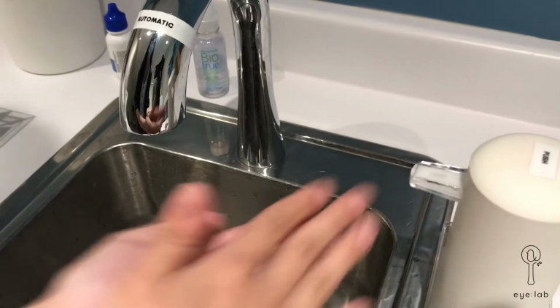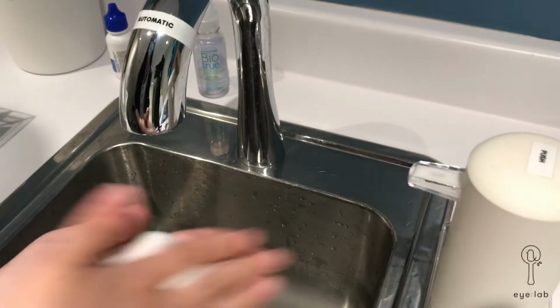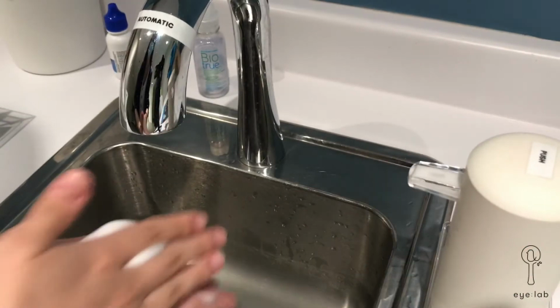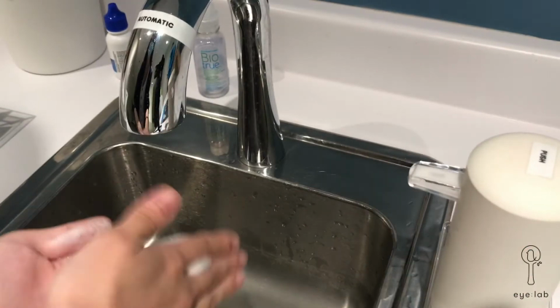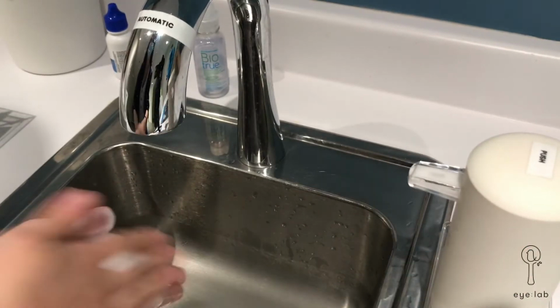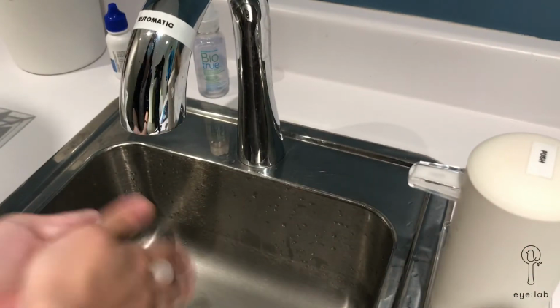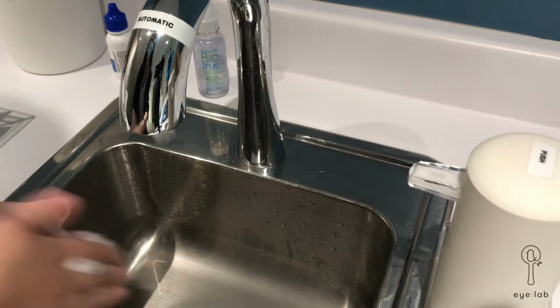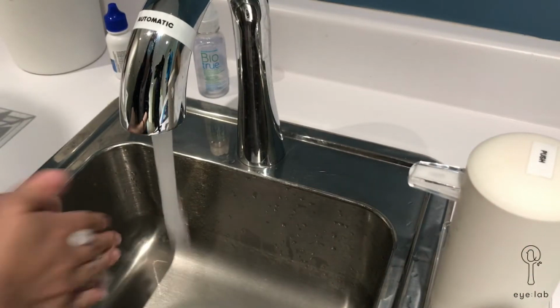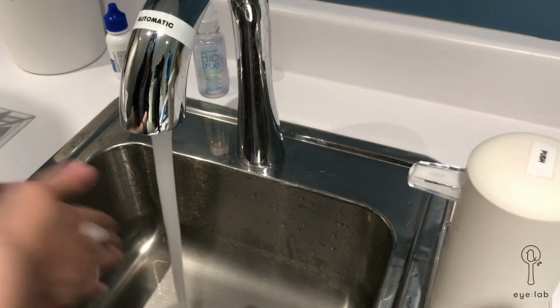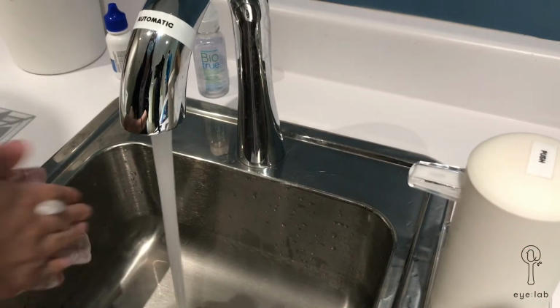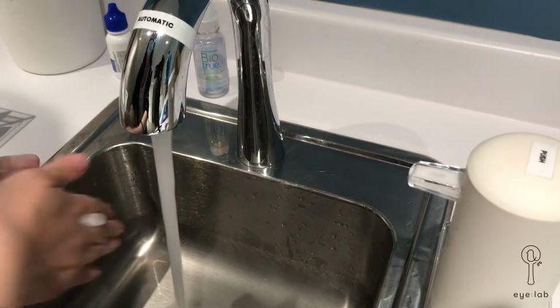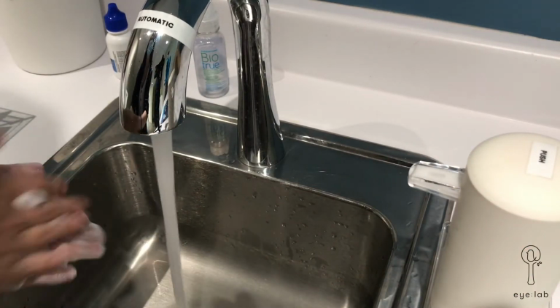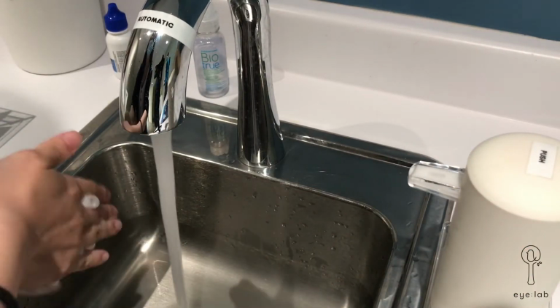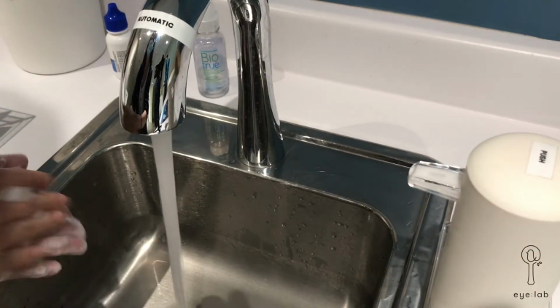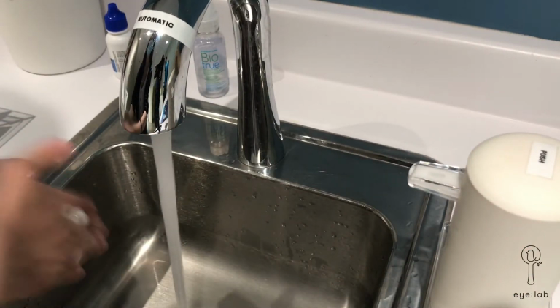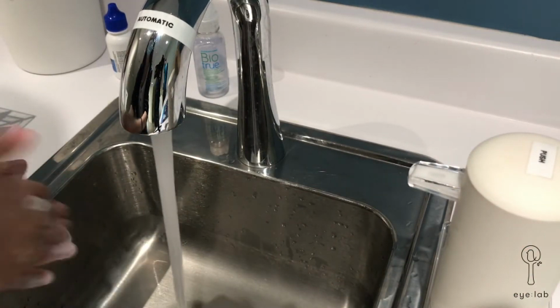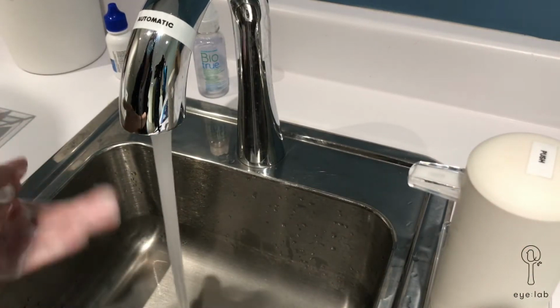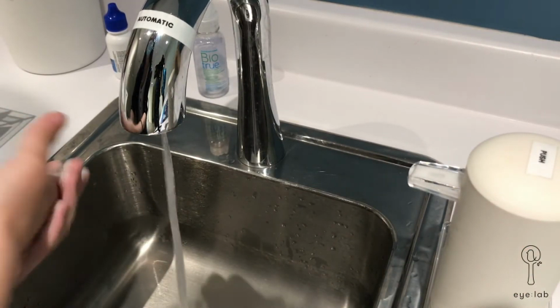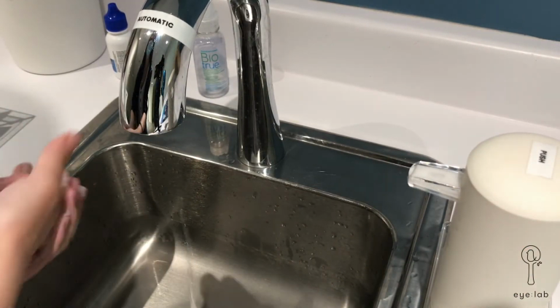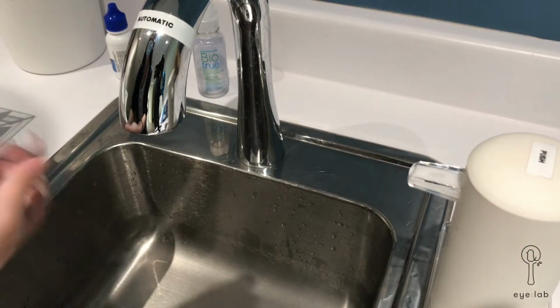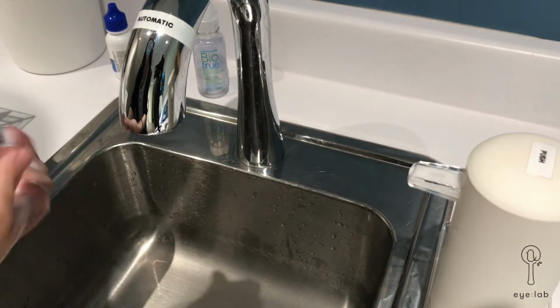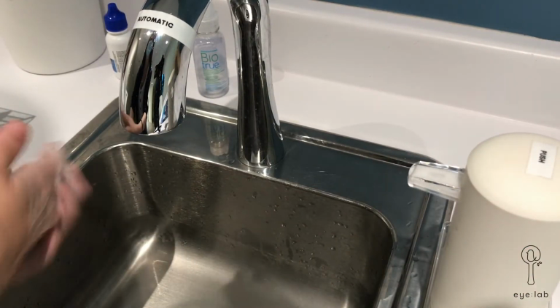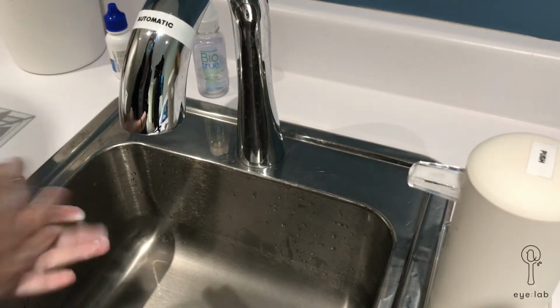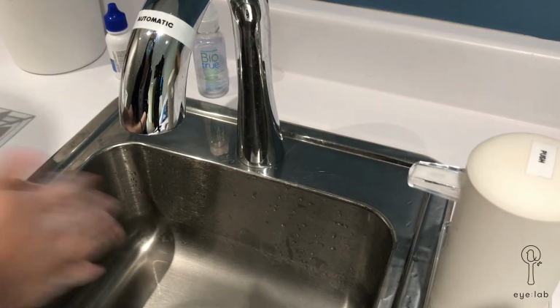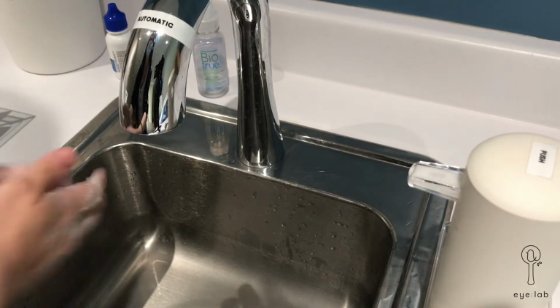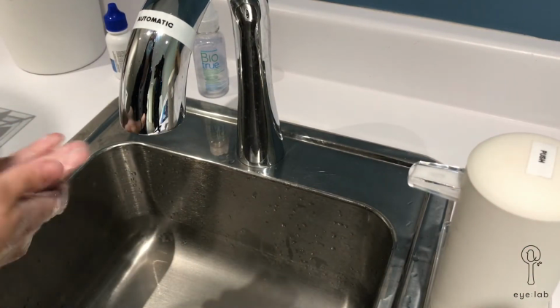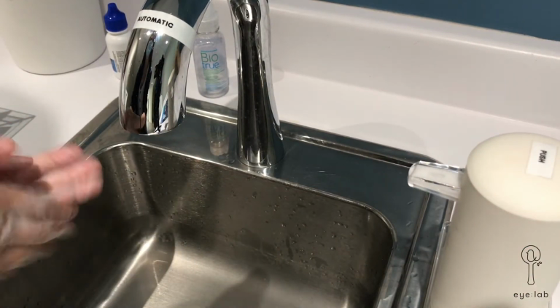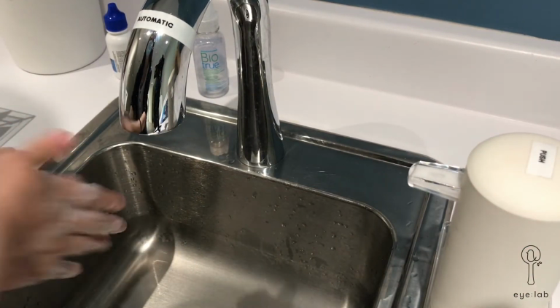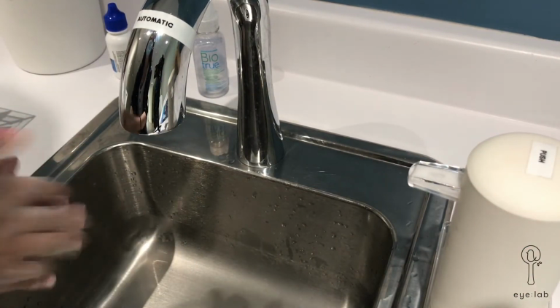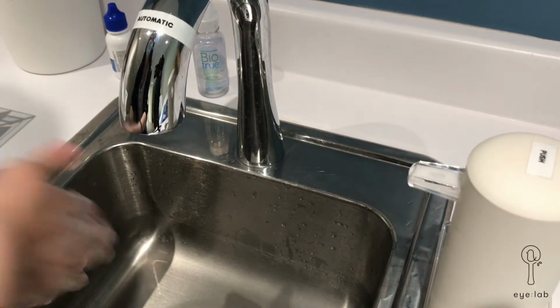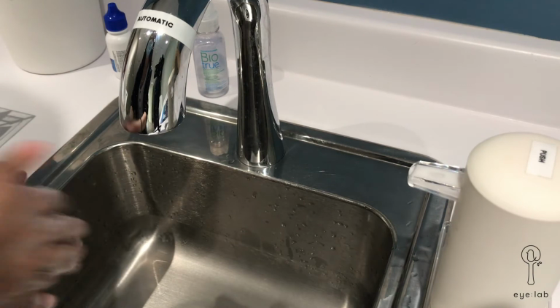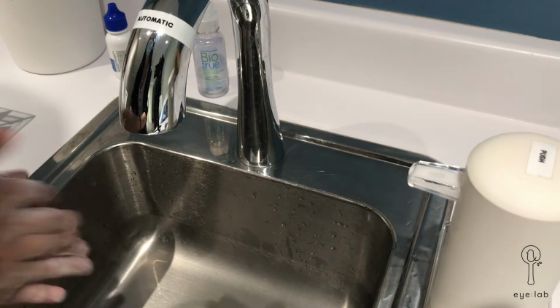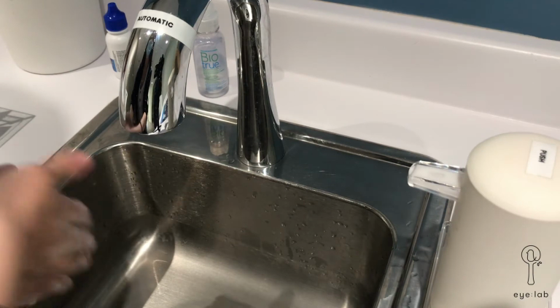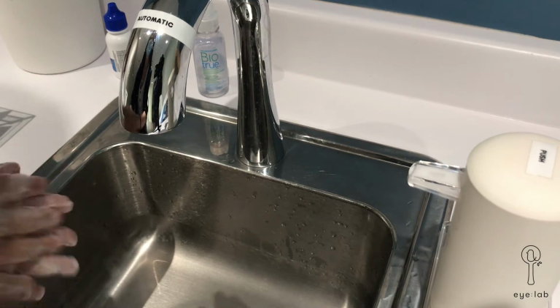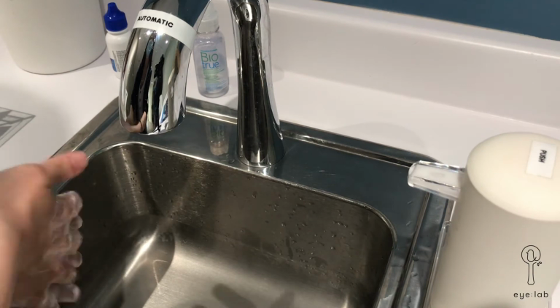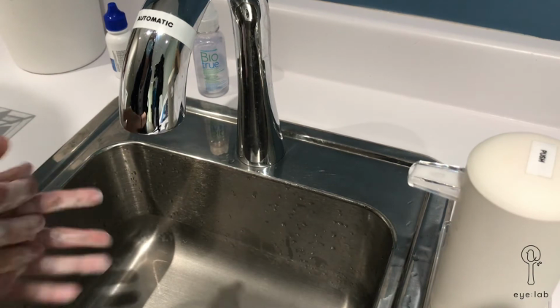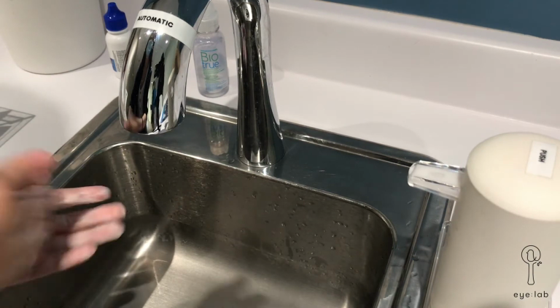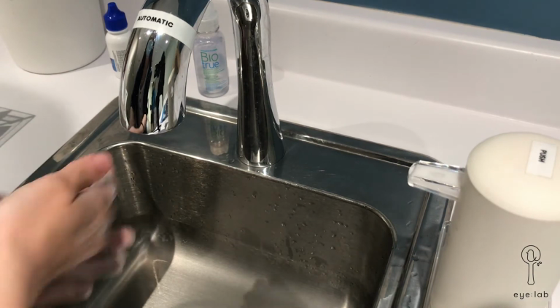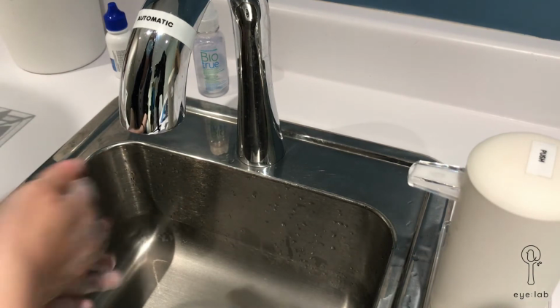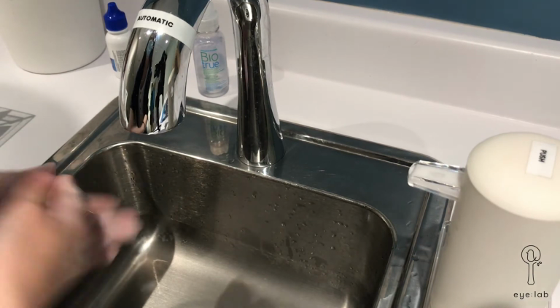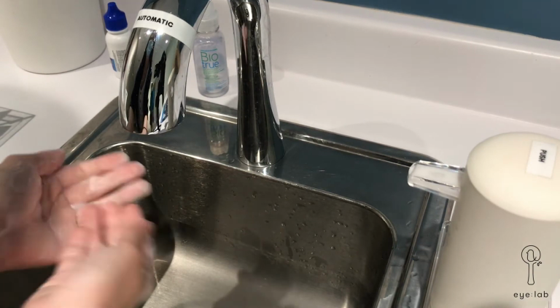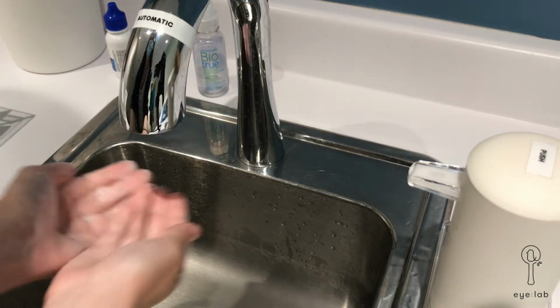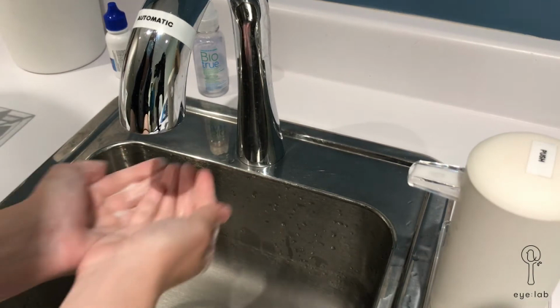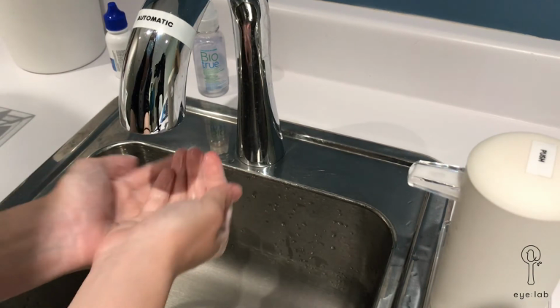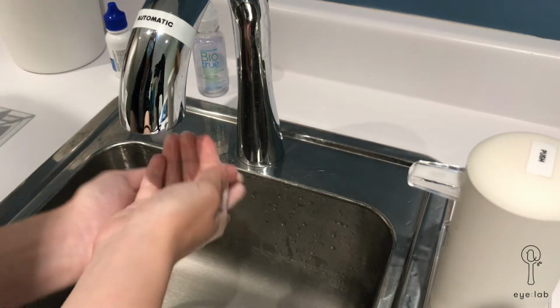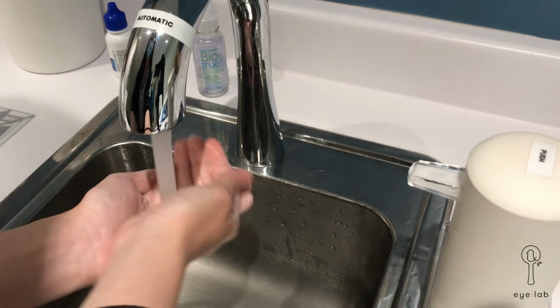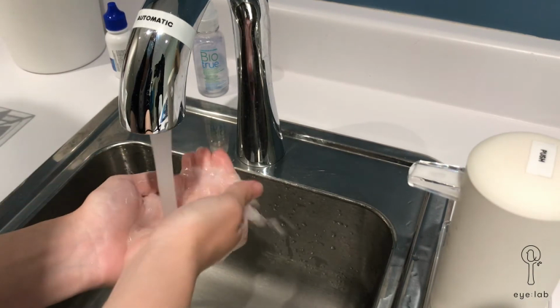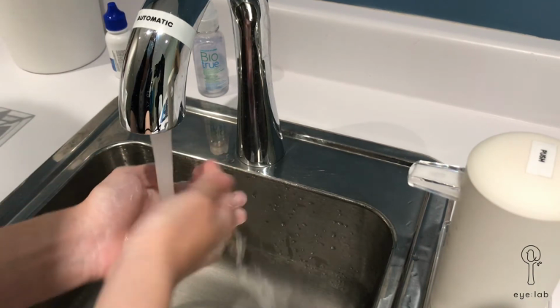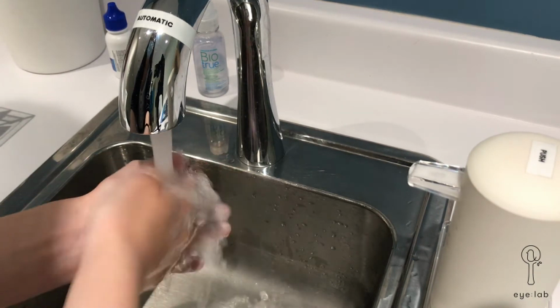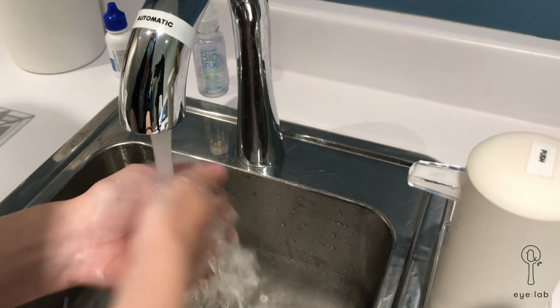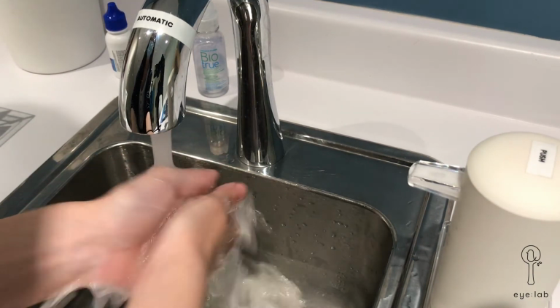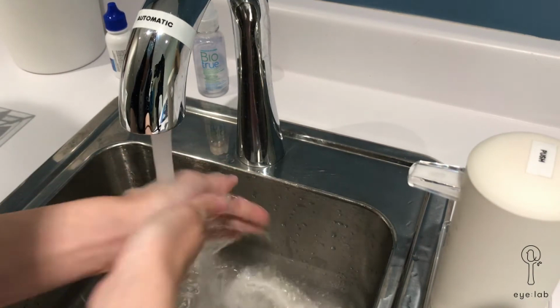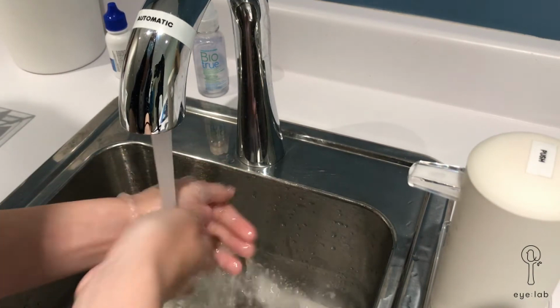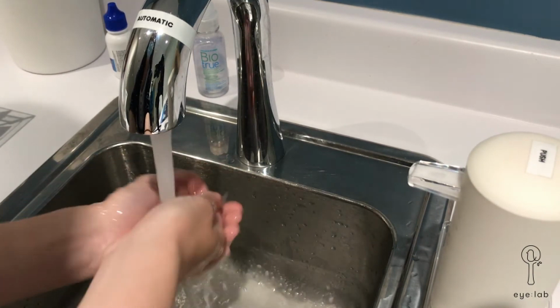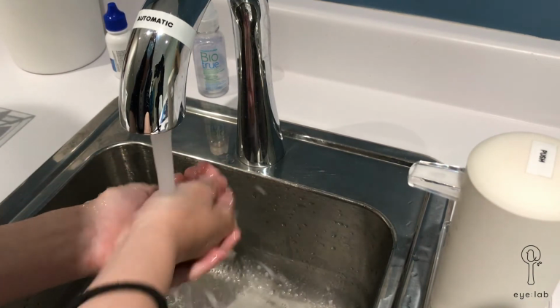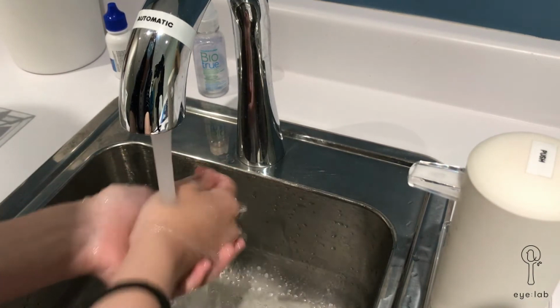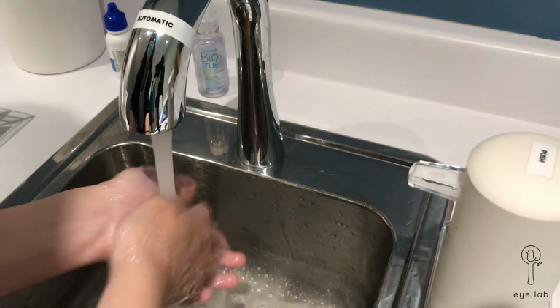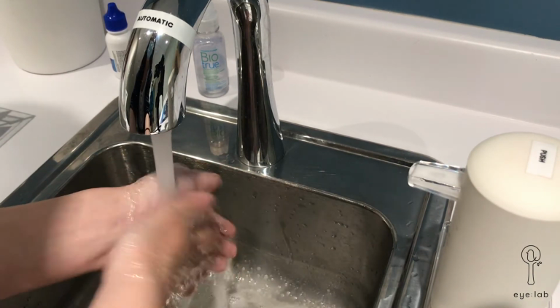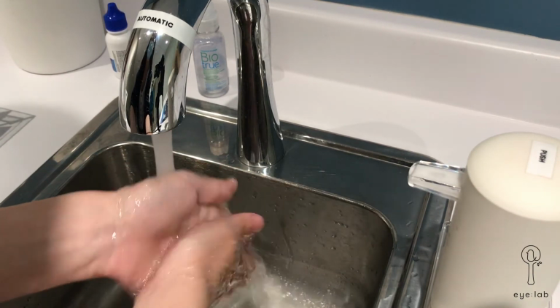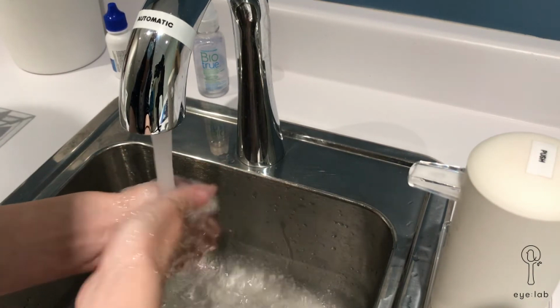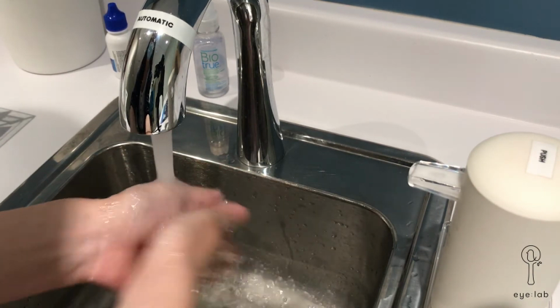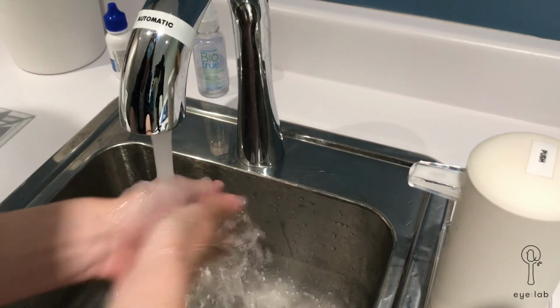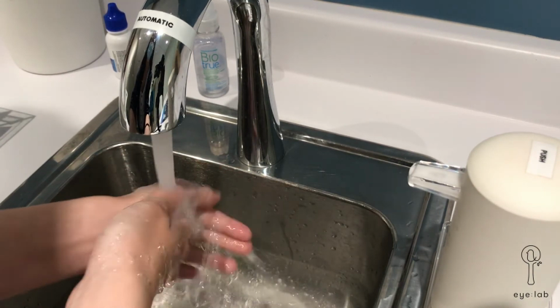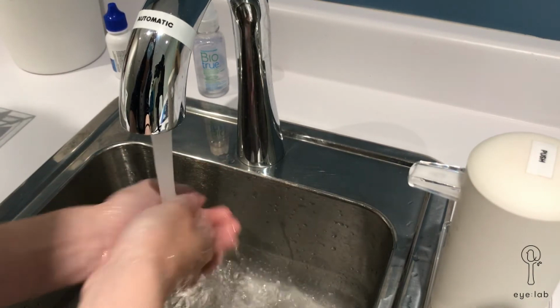First, wash your hands. Always do this before touching any part of your face to avoid germs and infections.